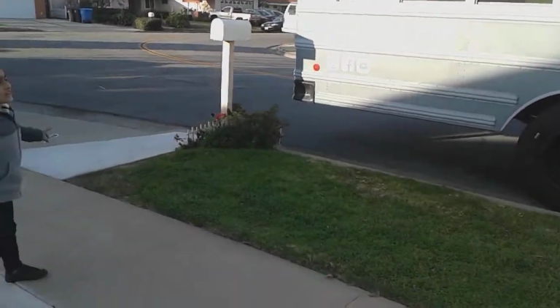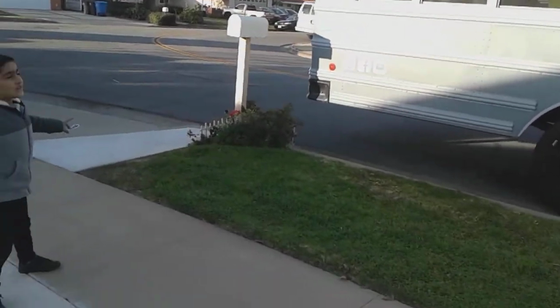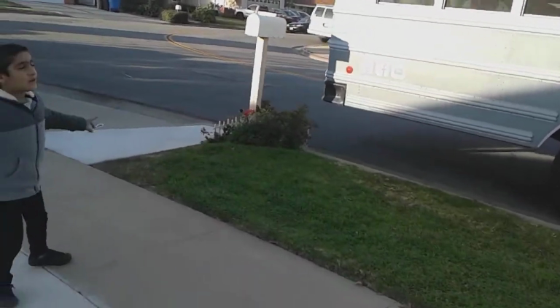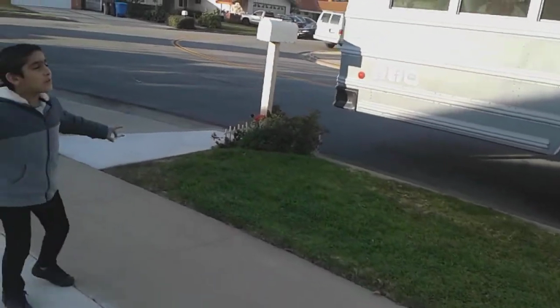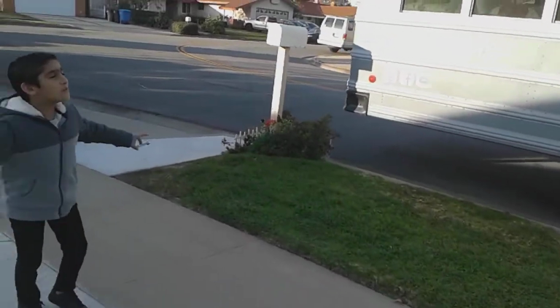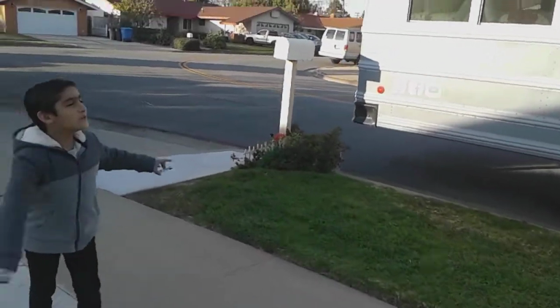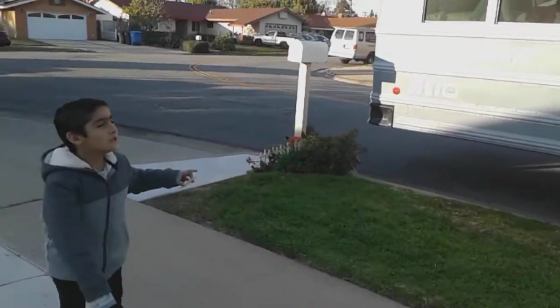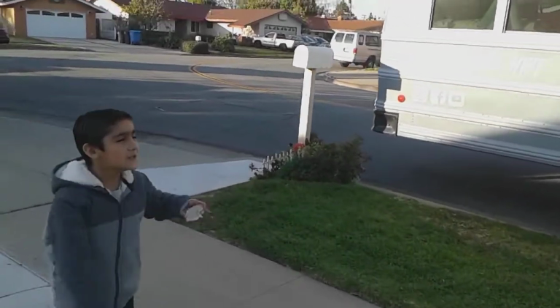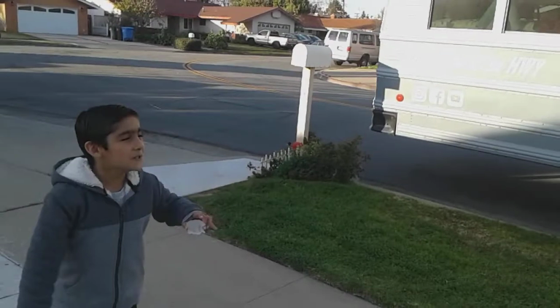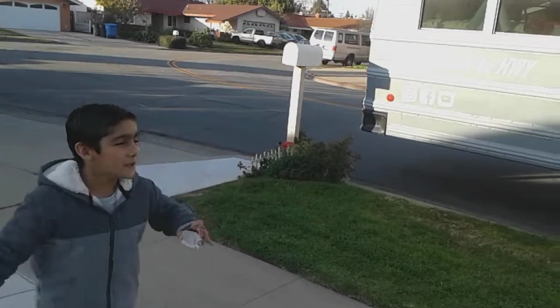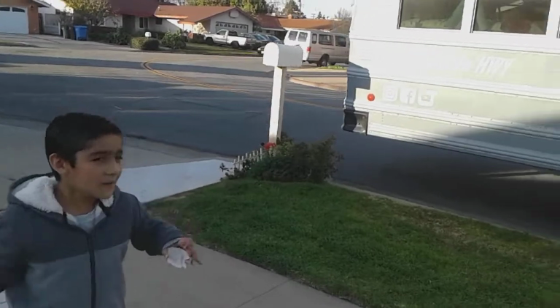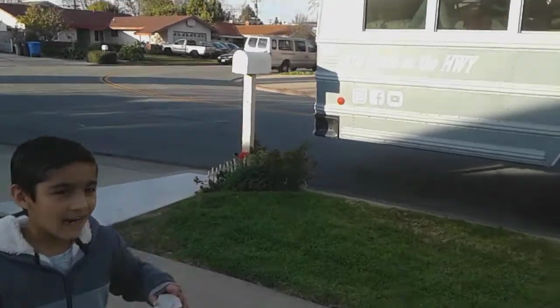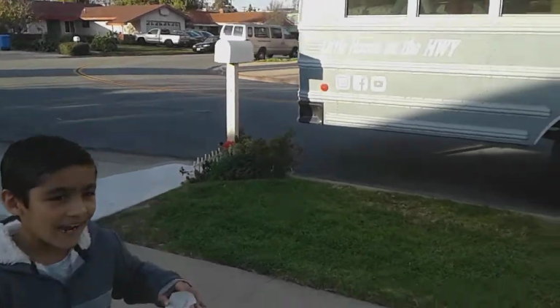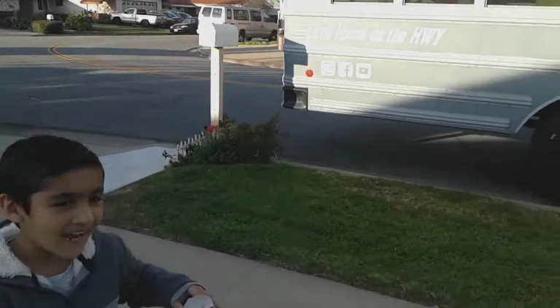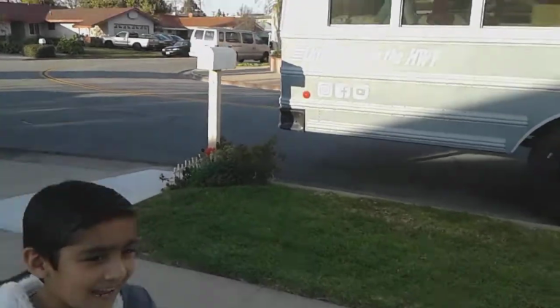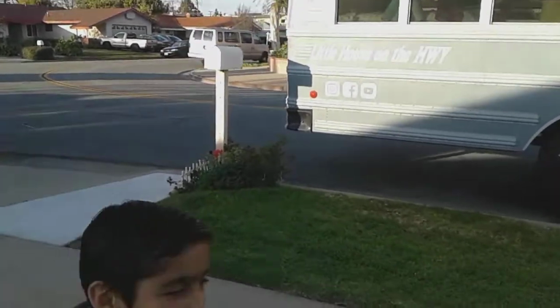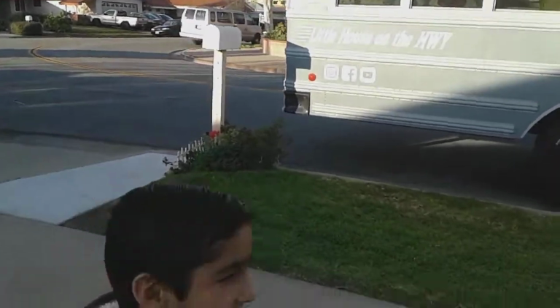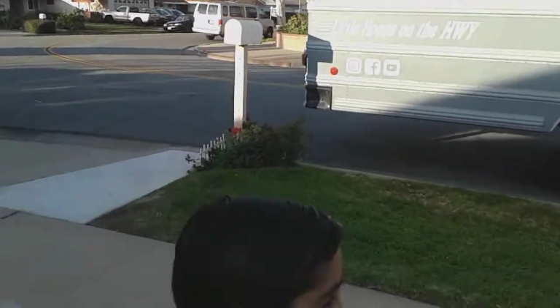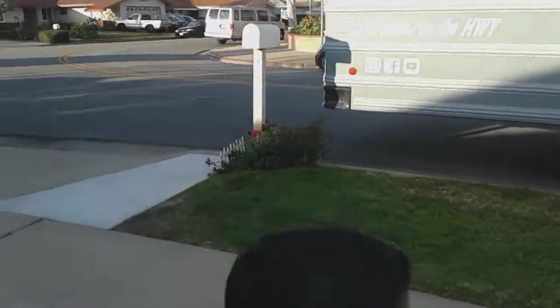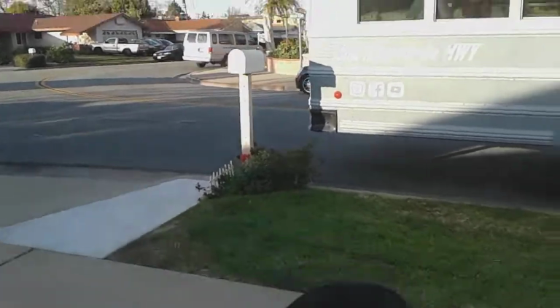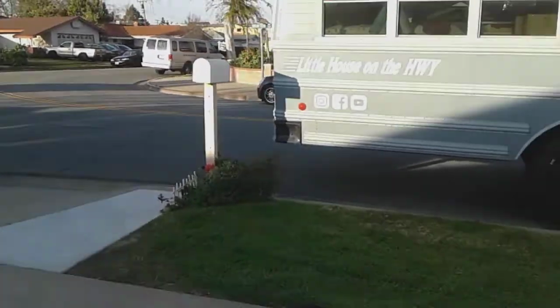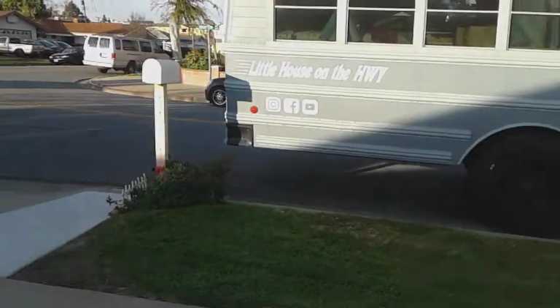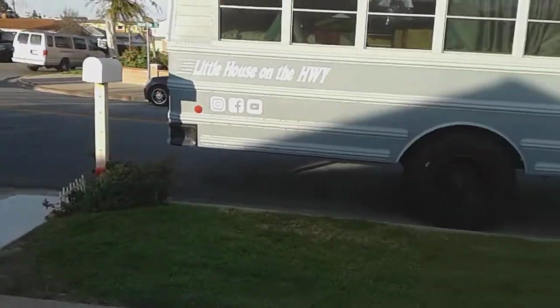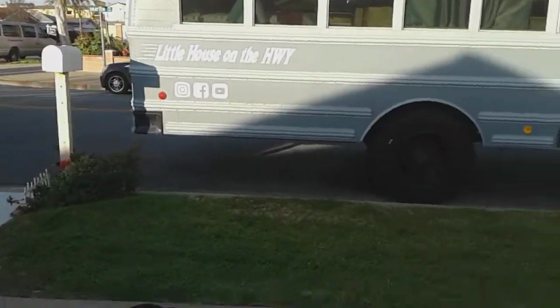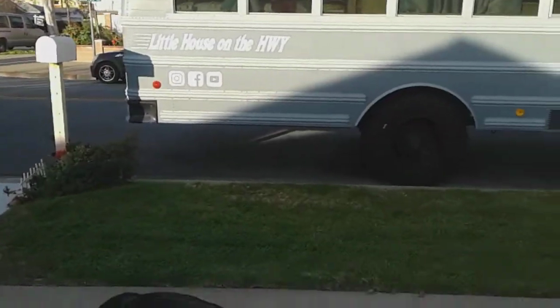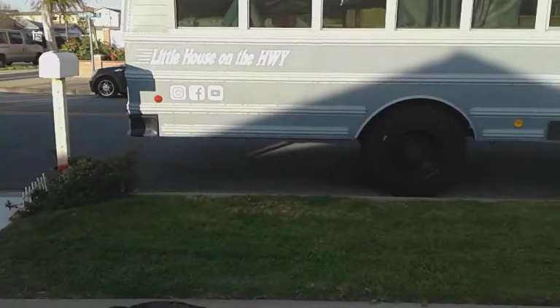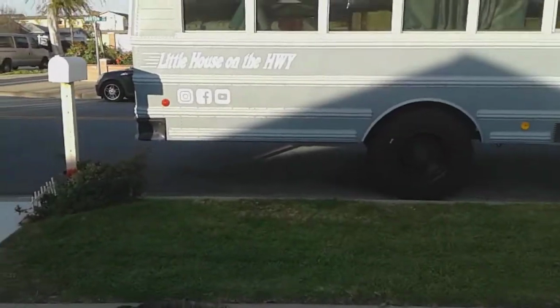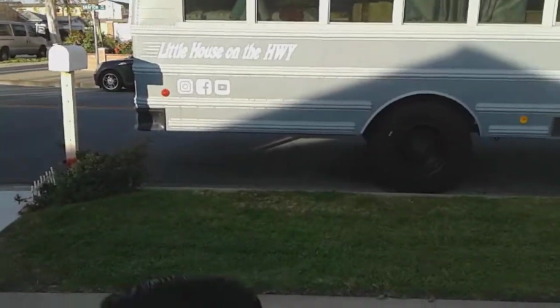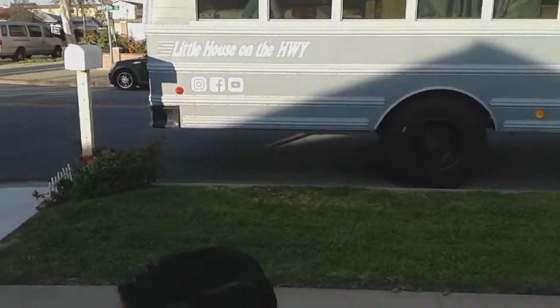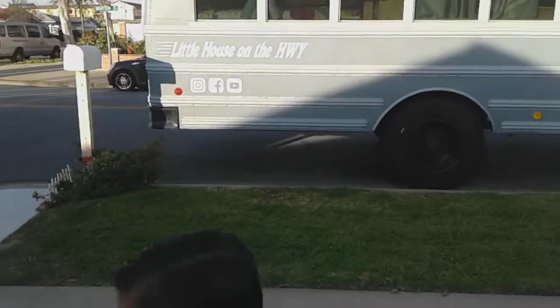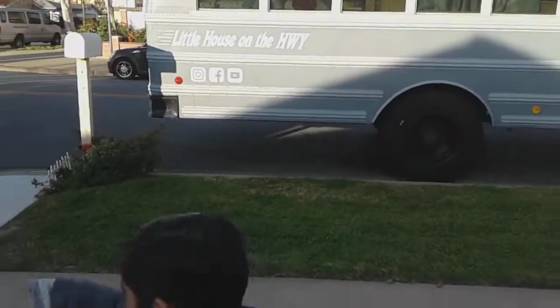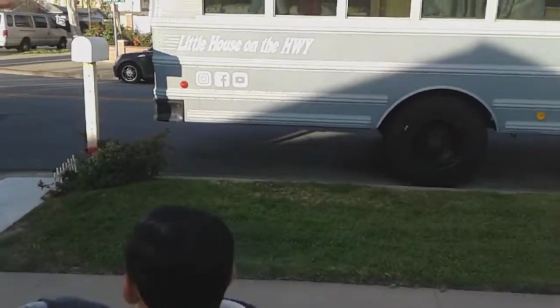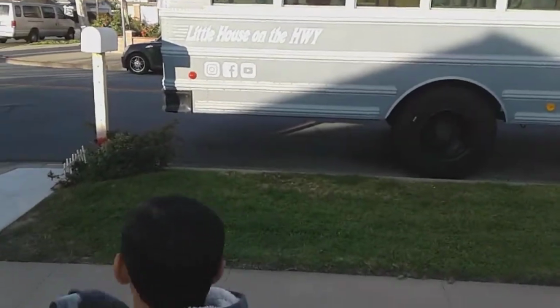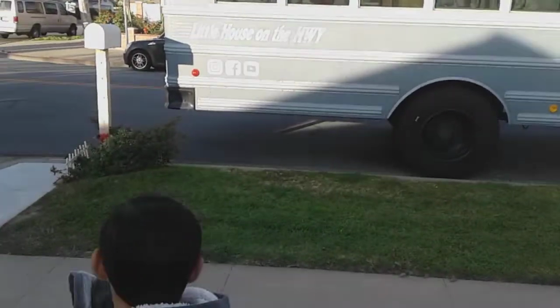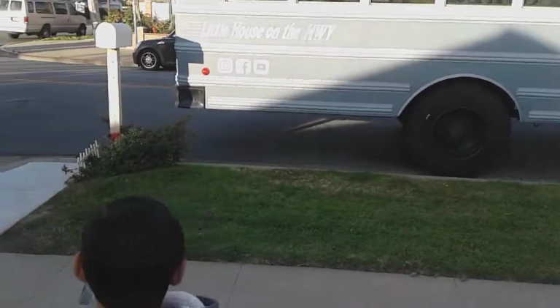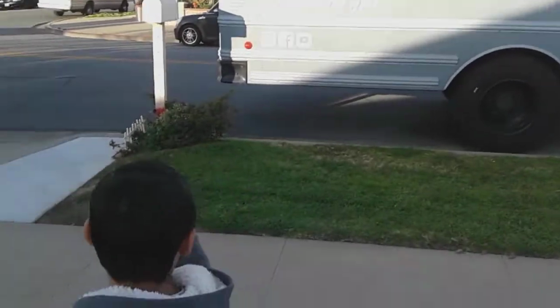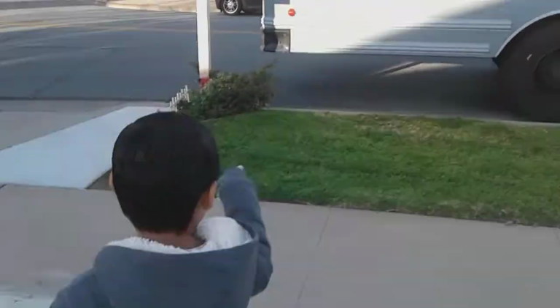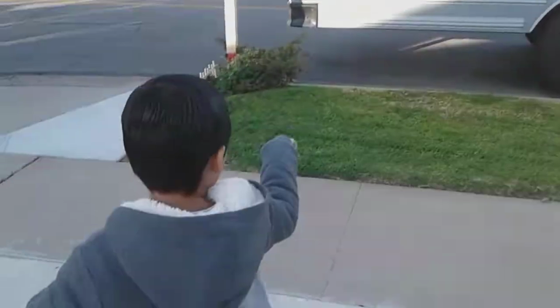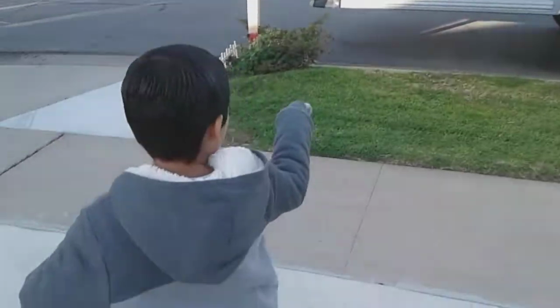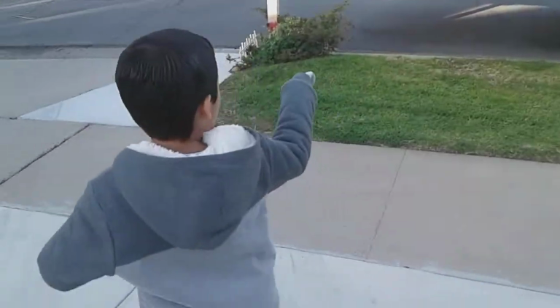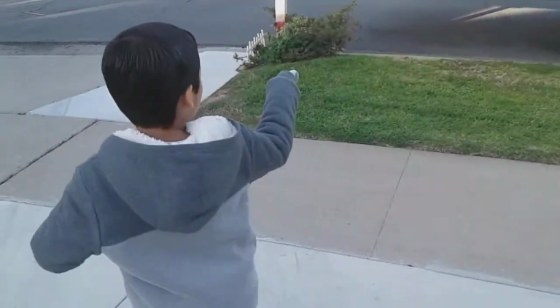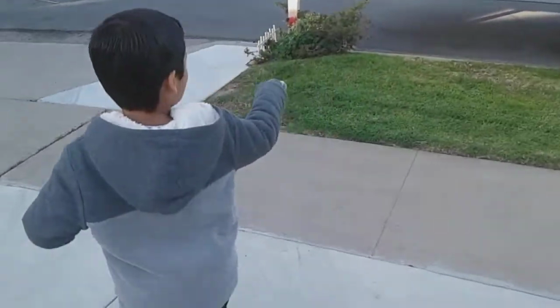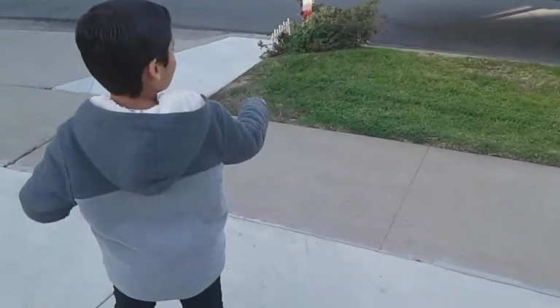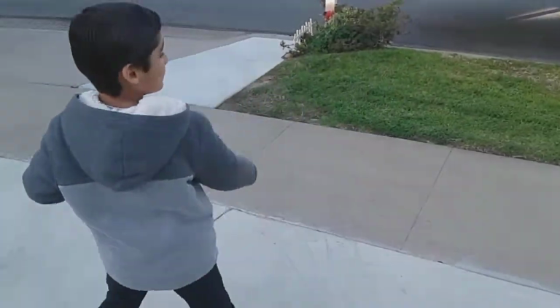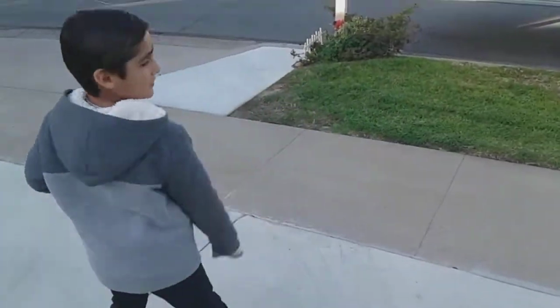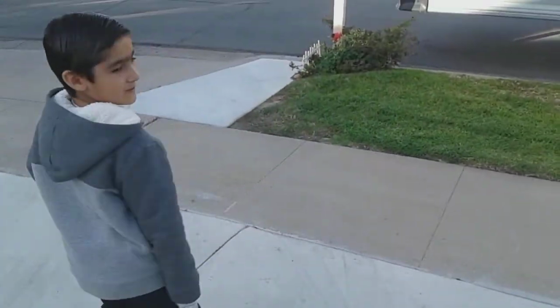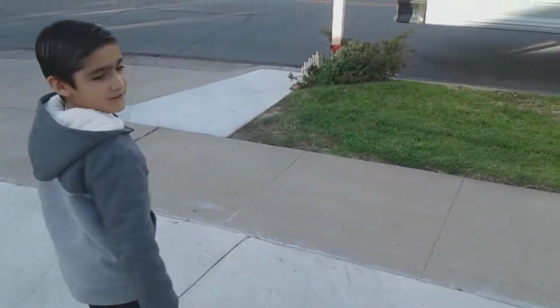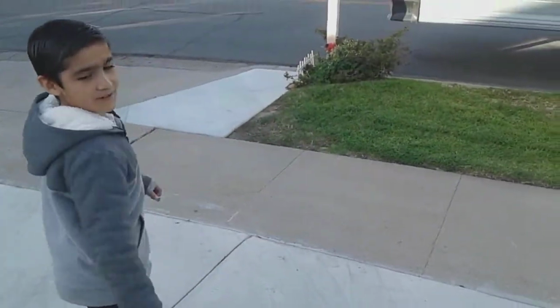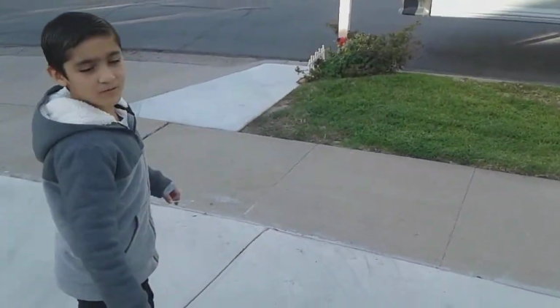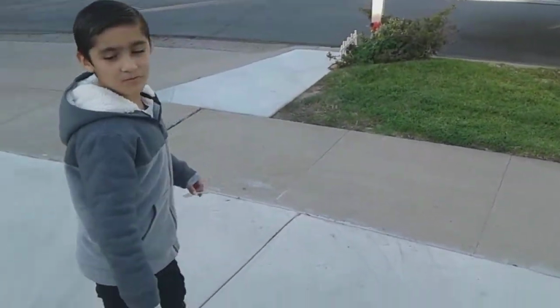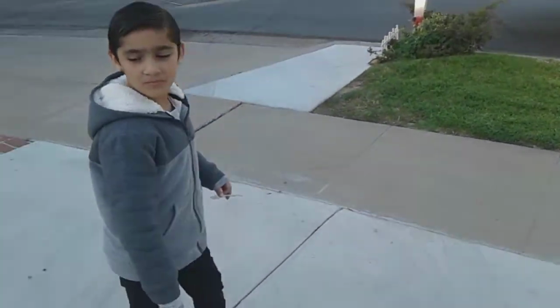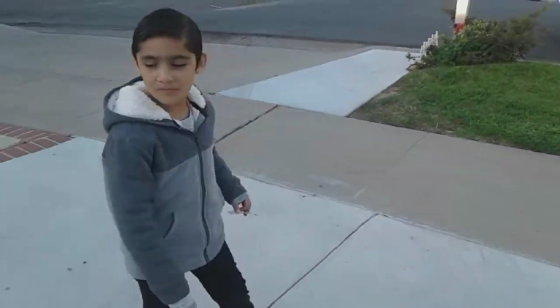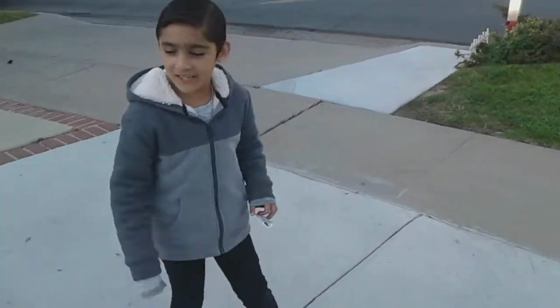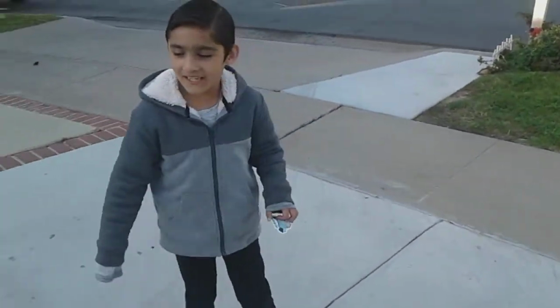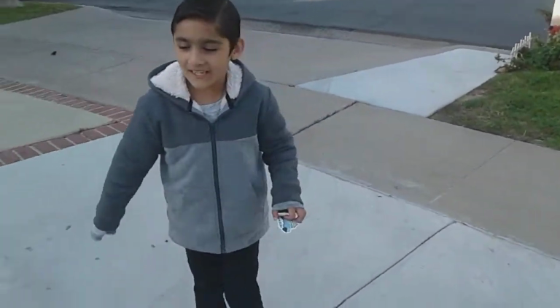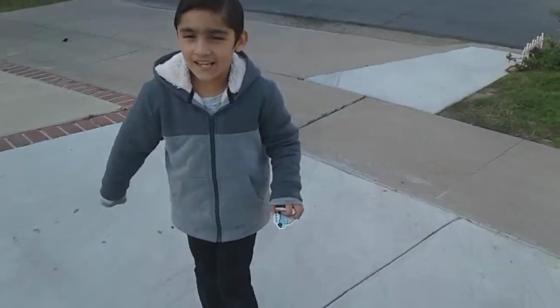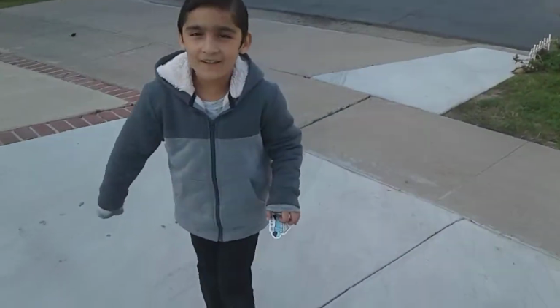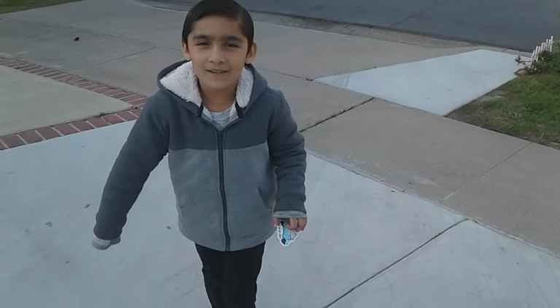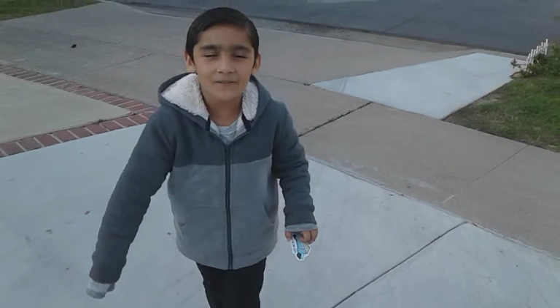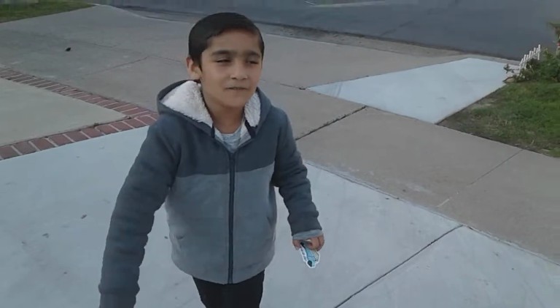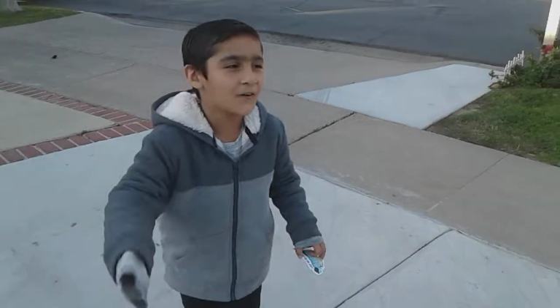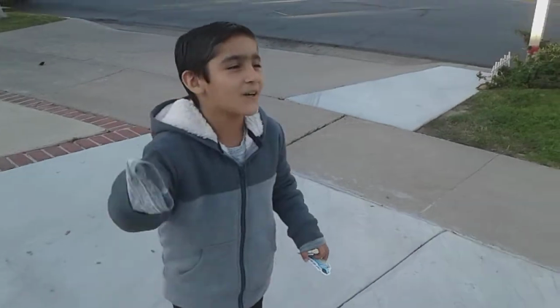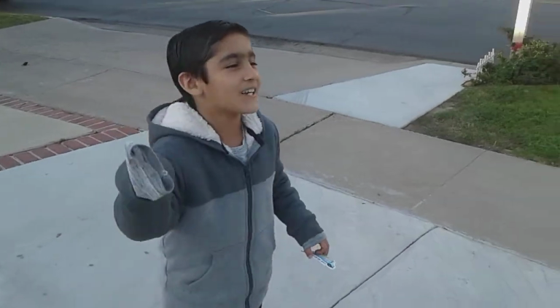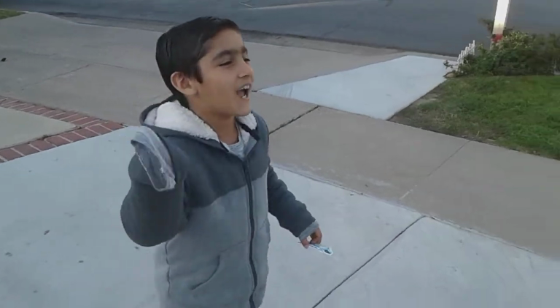And right here it says Little House on the Highway. If I had a bus I'd just make it out of Fortnite.